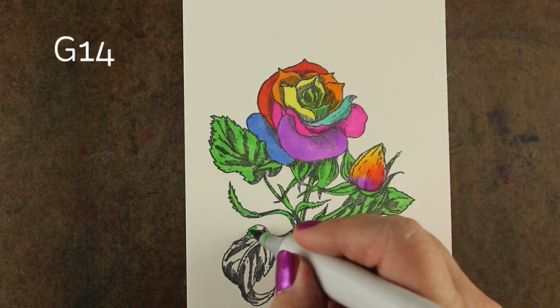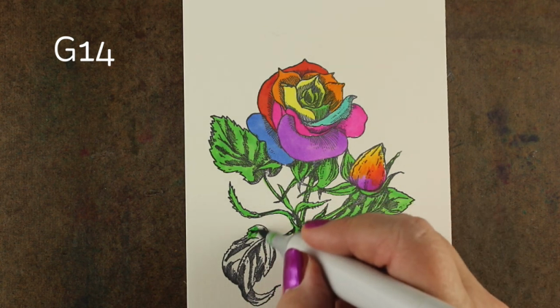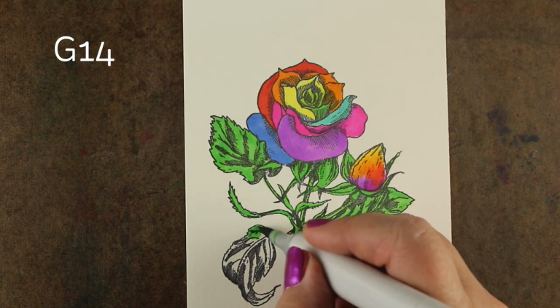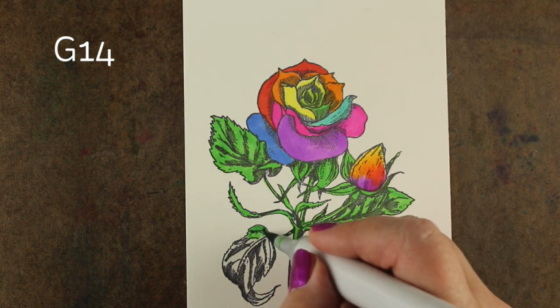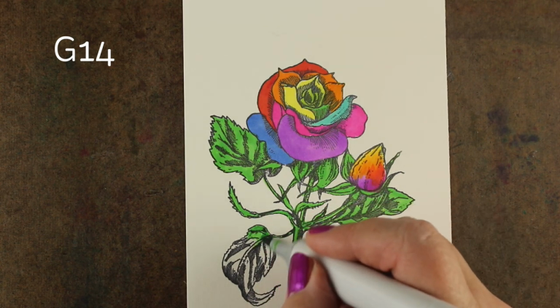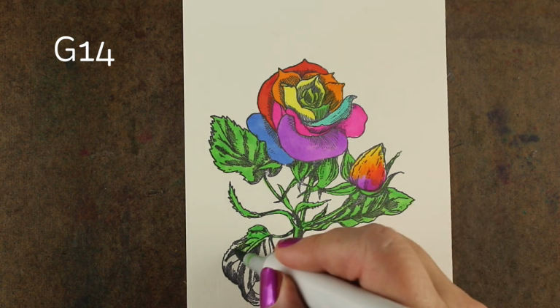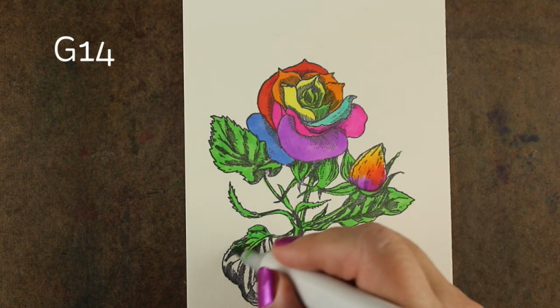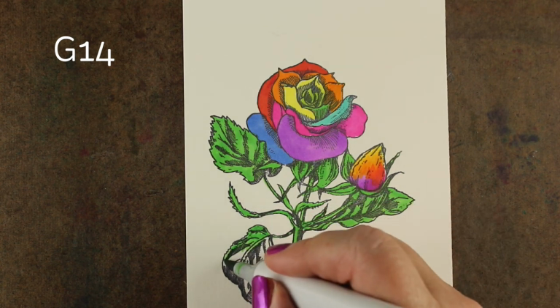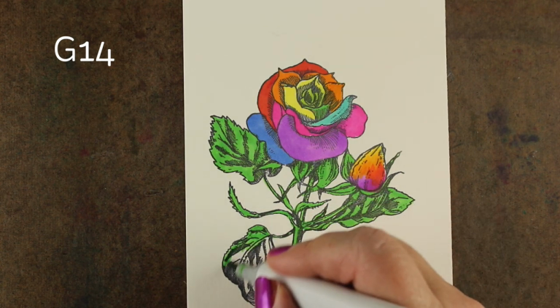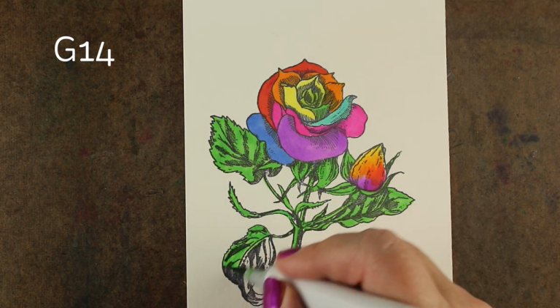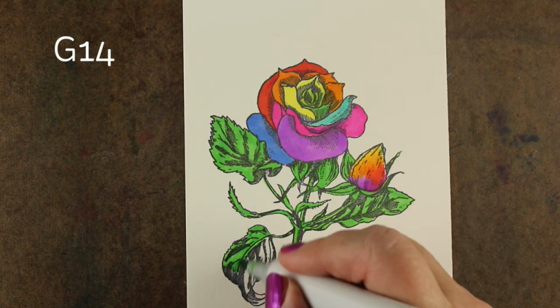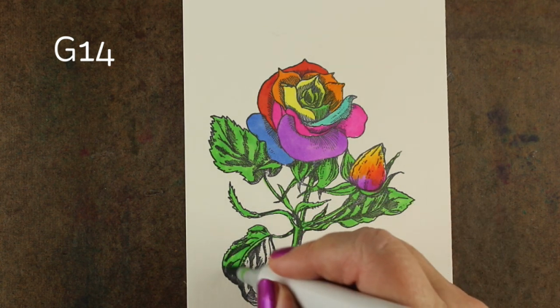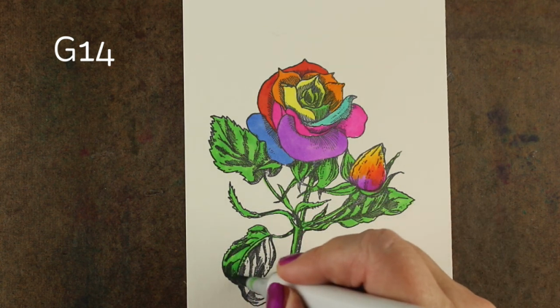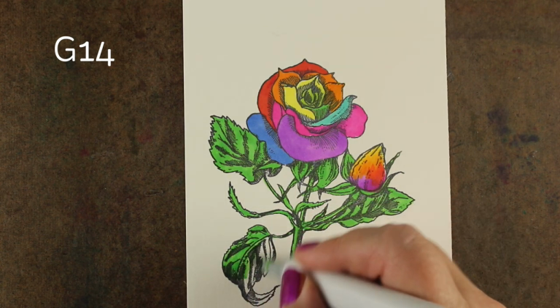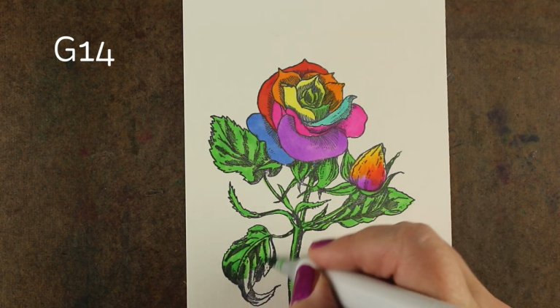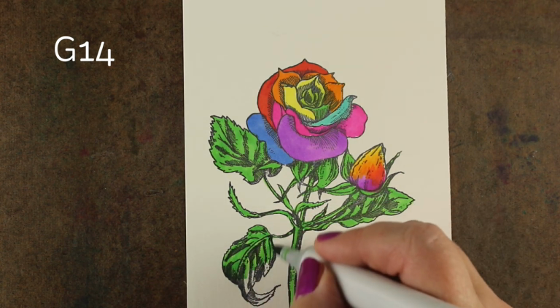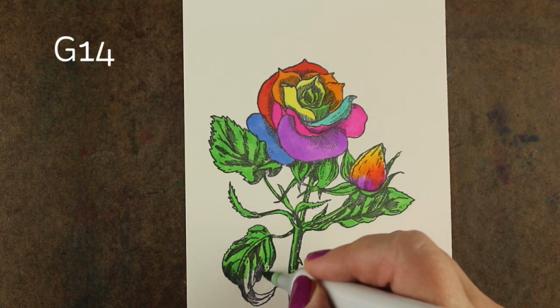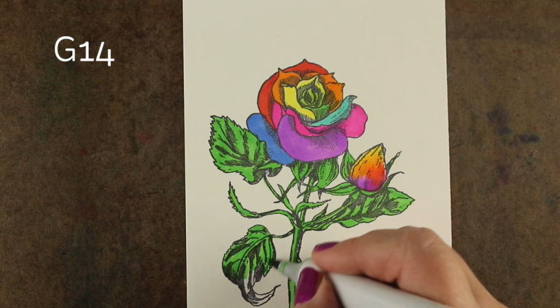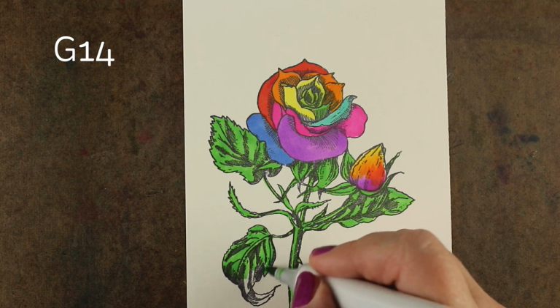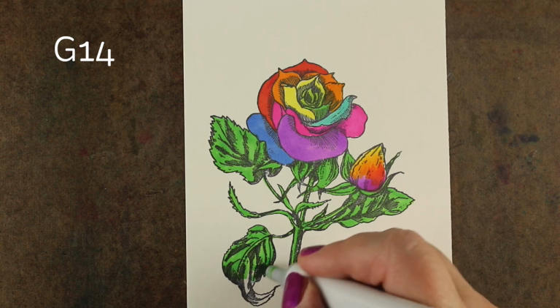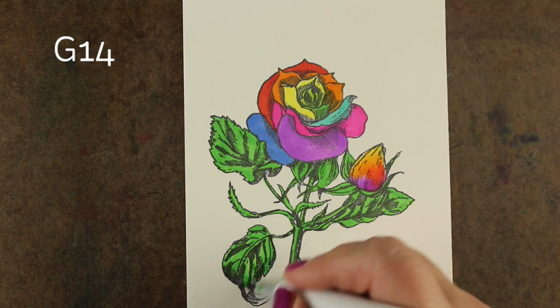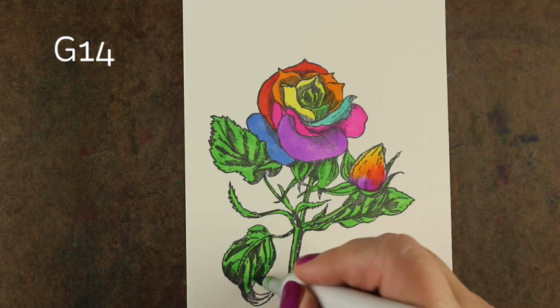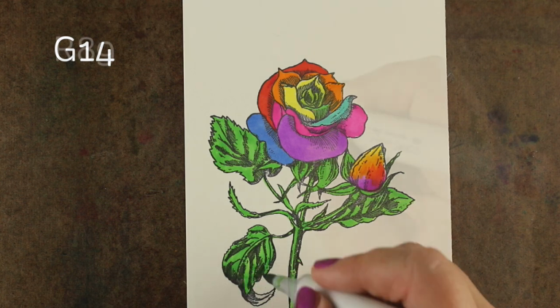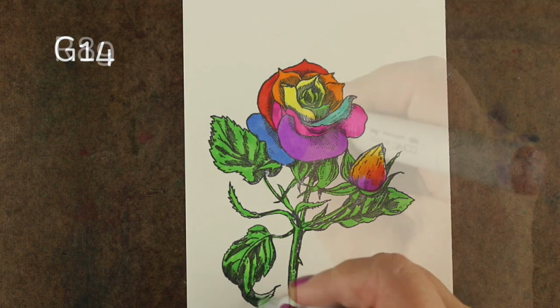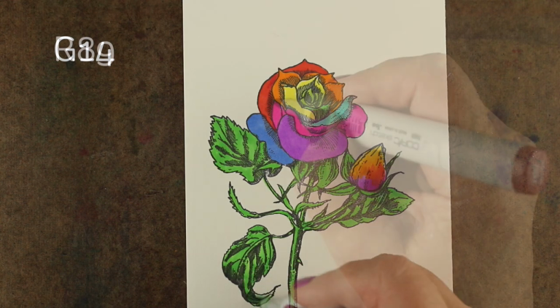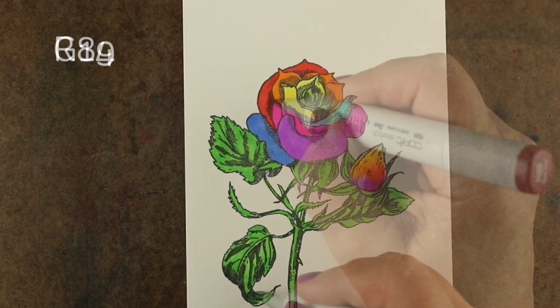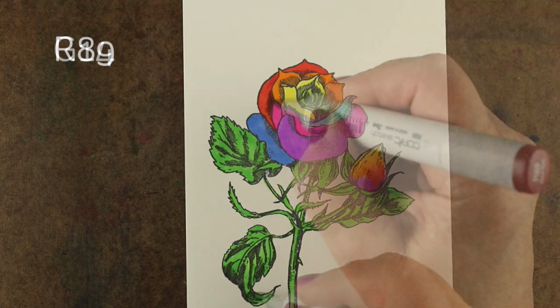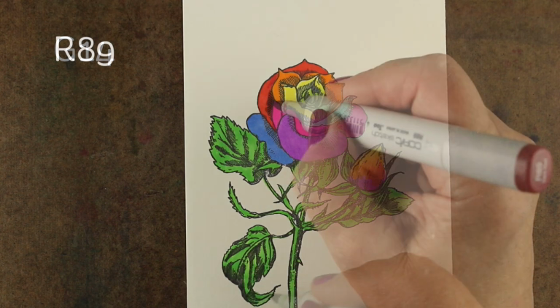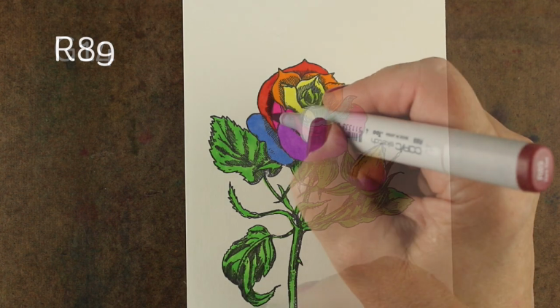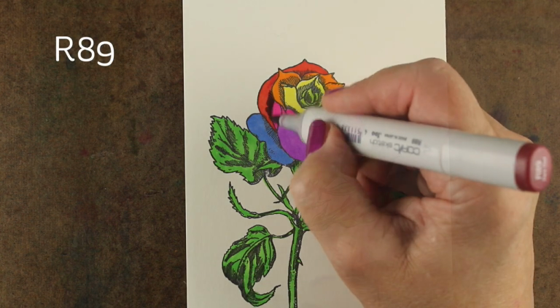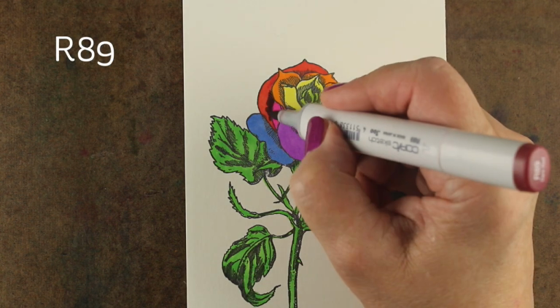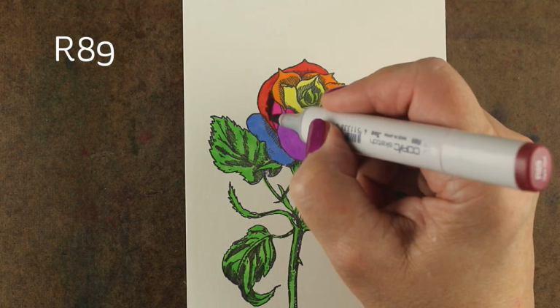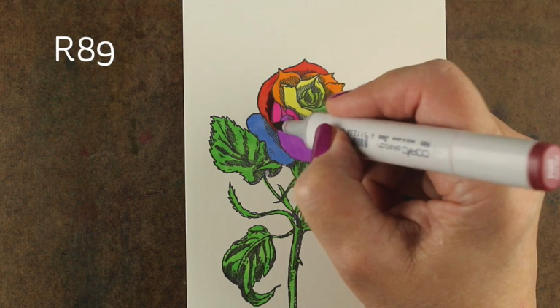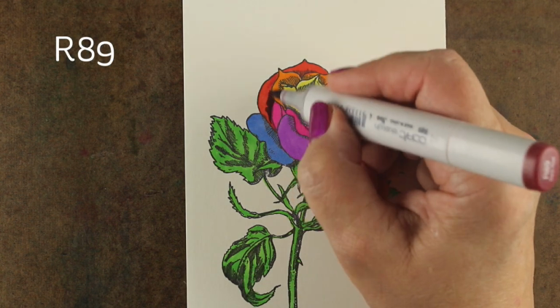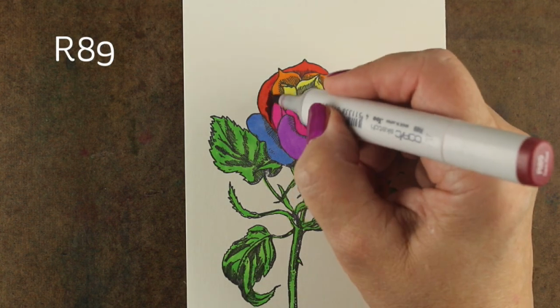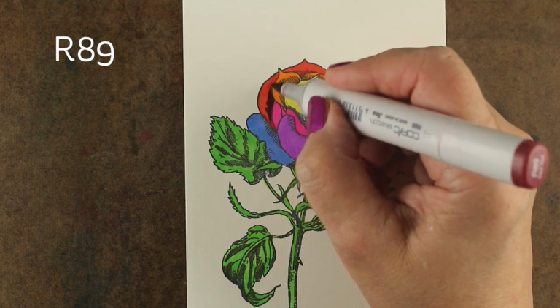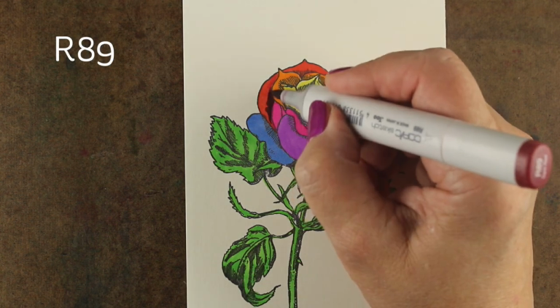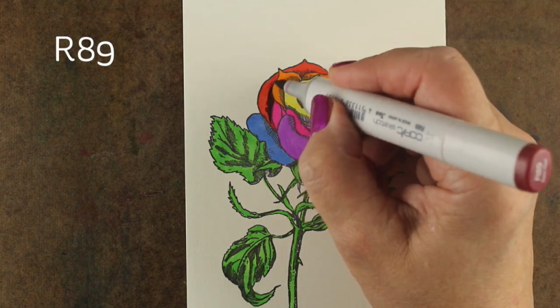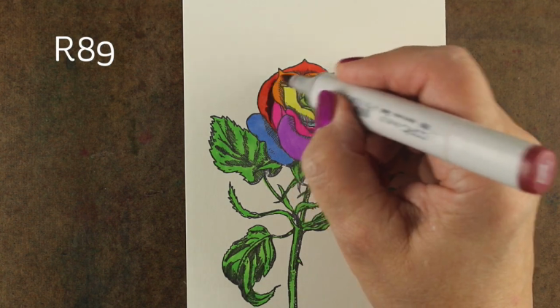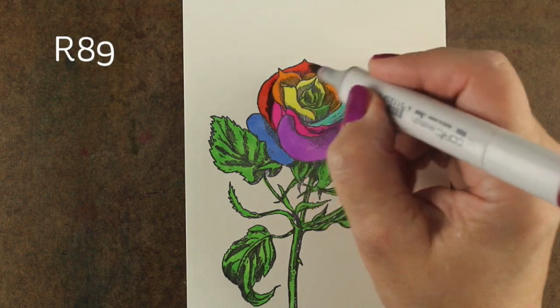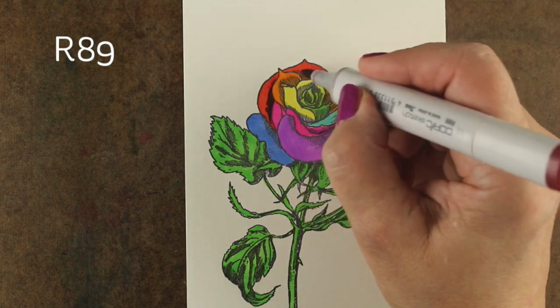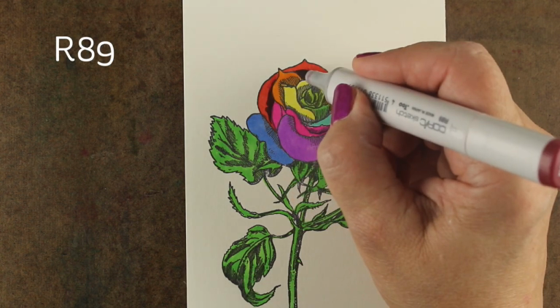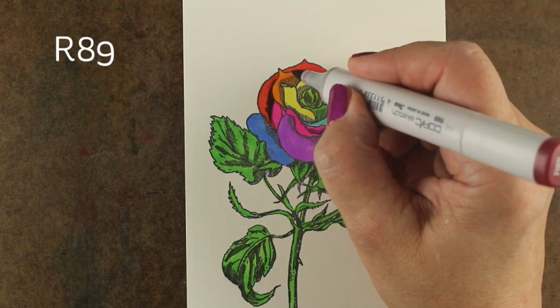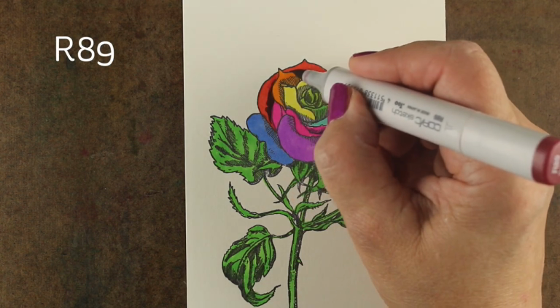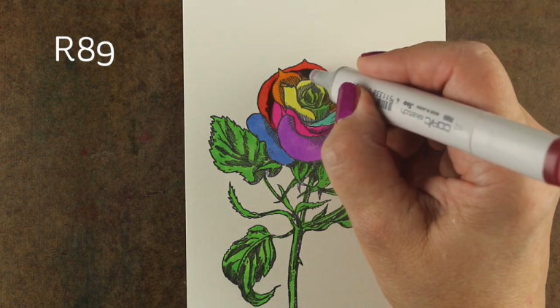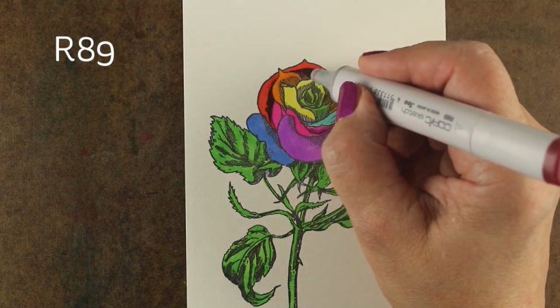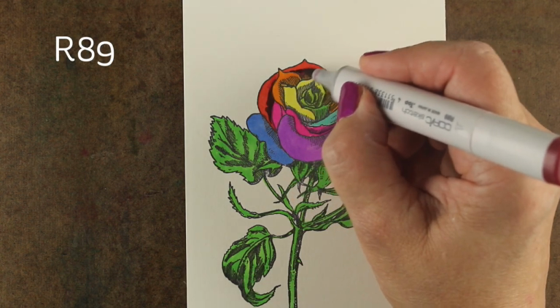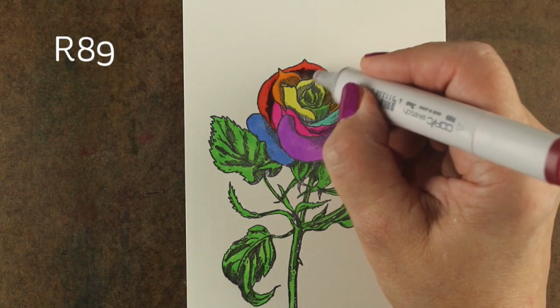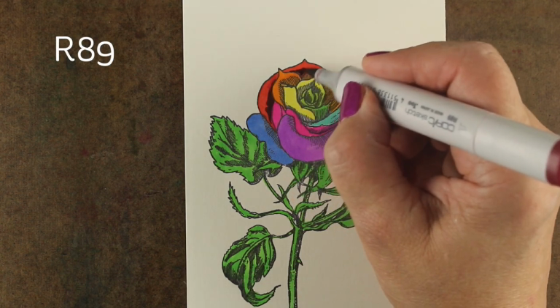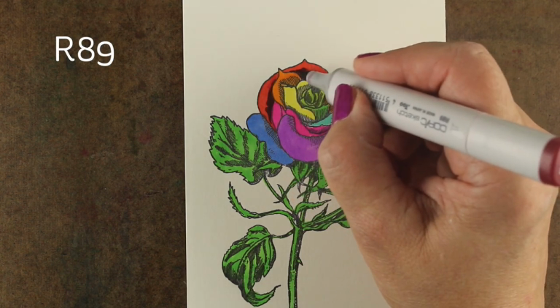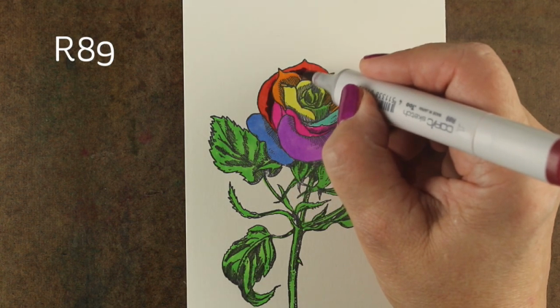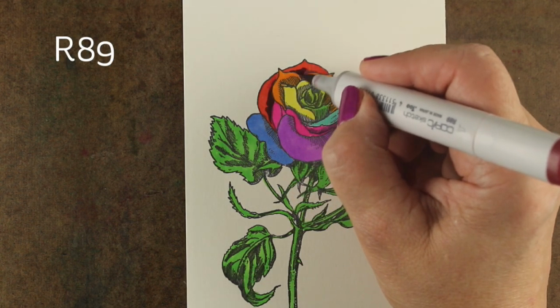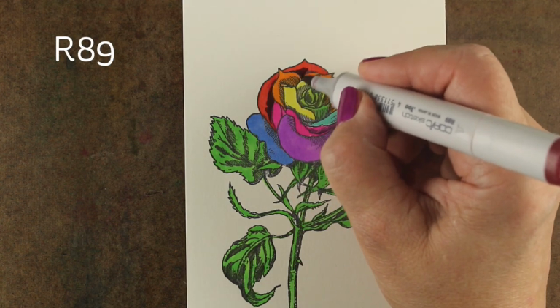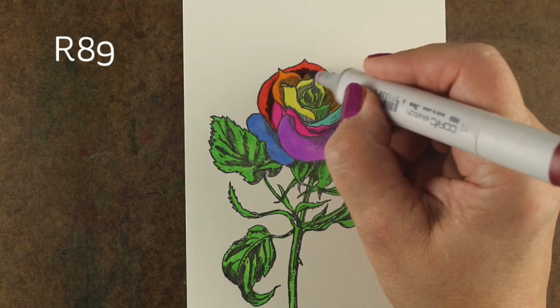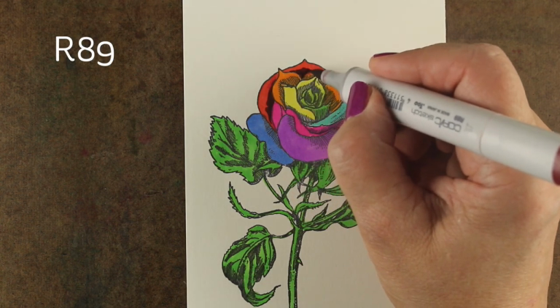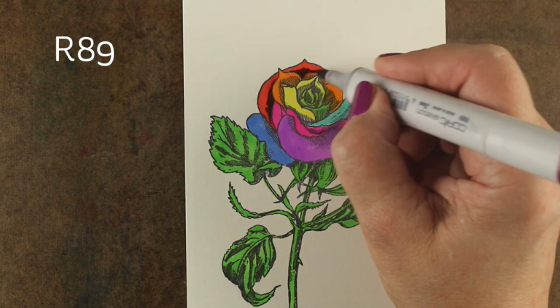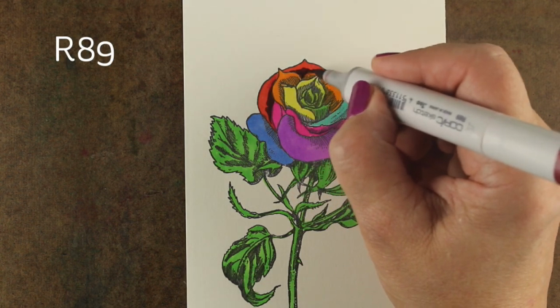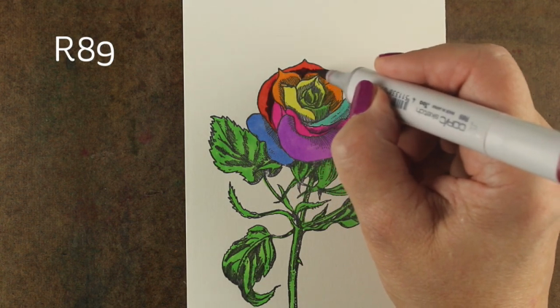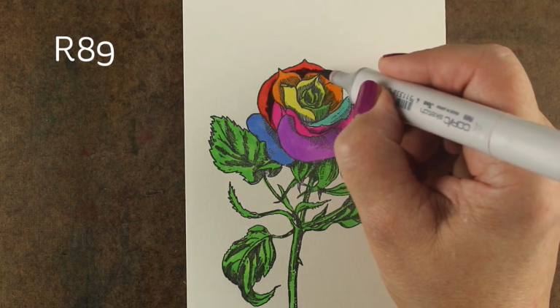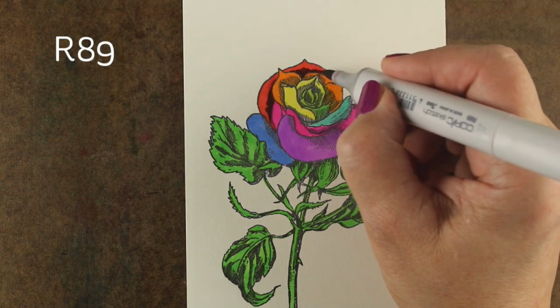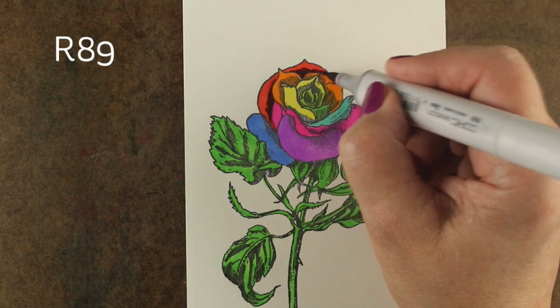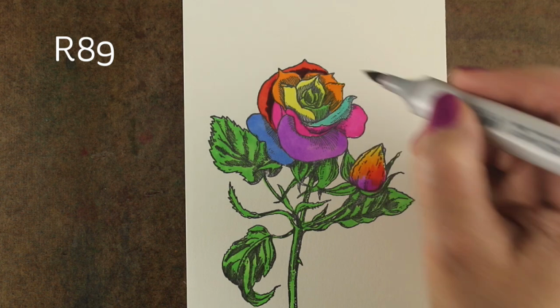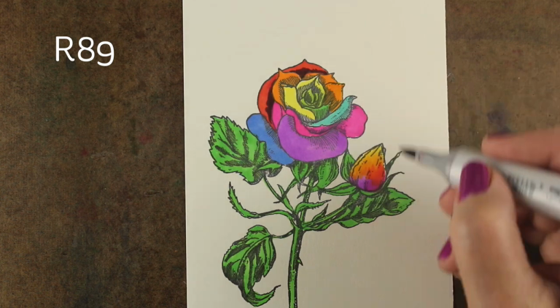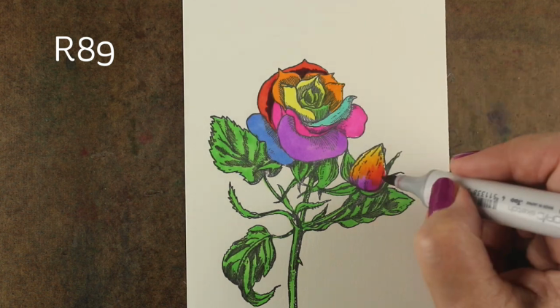That's what you do when you stamp a full image, right? And this is a beautiful rose by Penny Black, by the way. Links for all the supplies are in the doobly-doo down below.